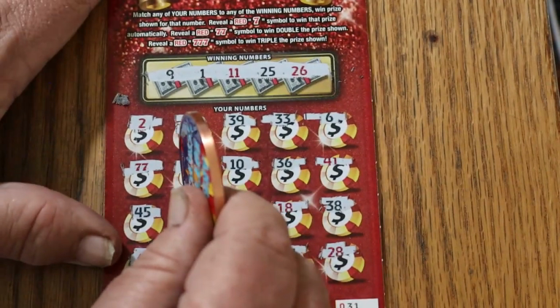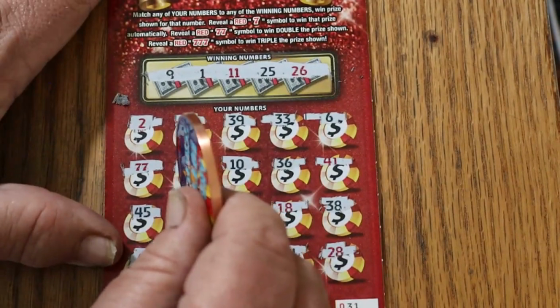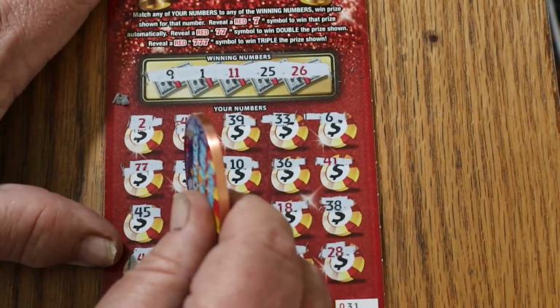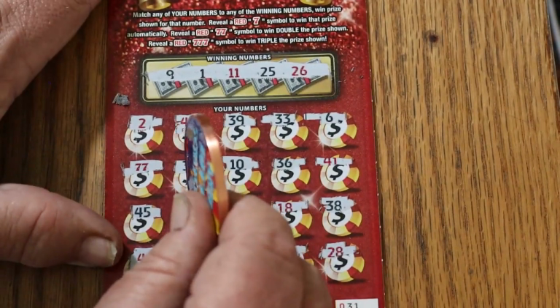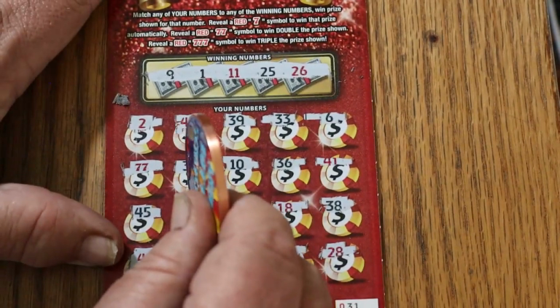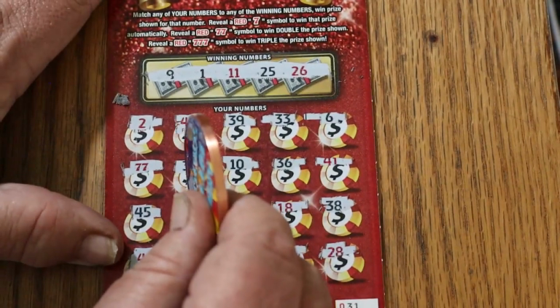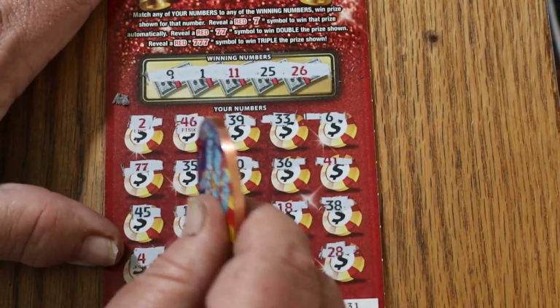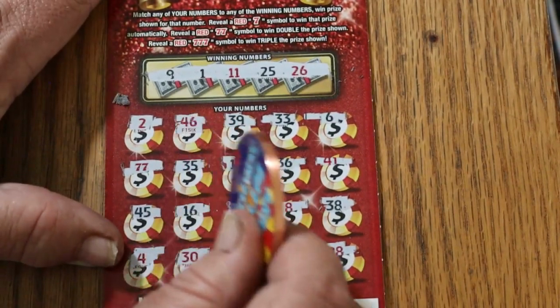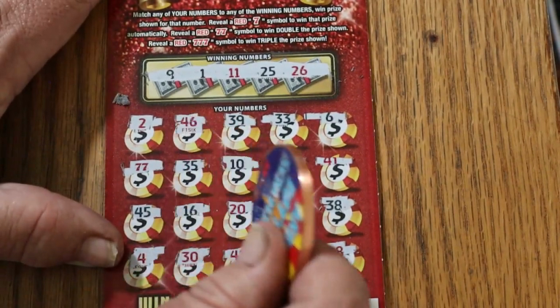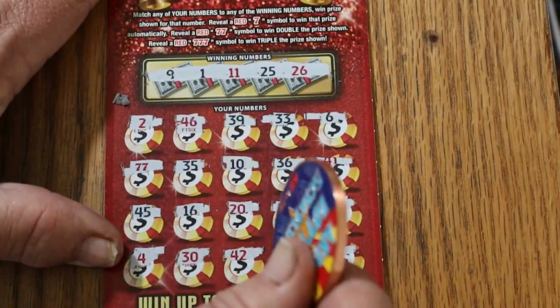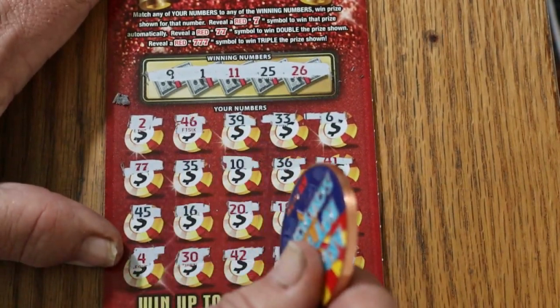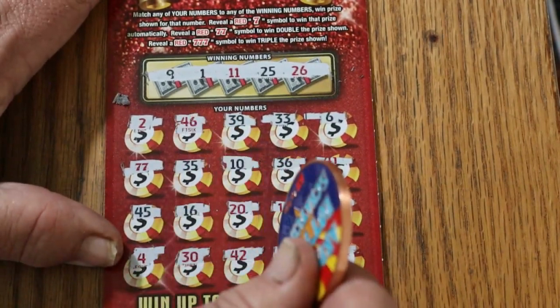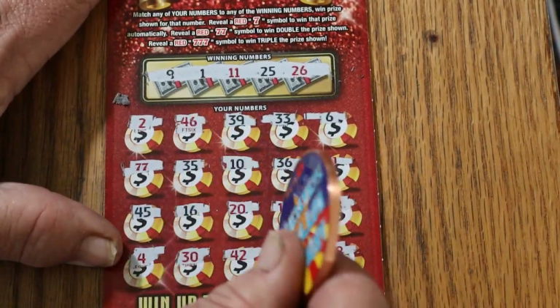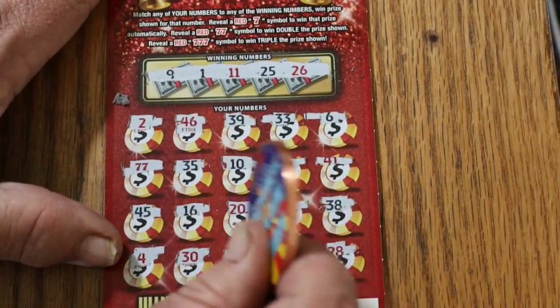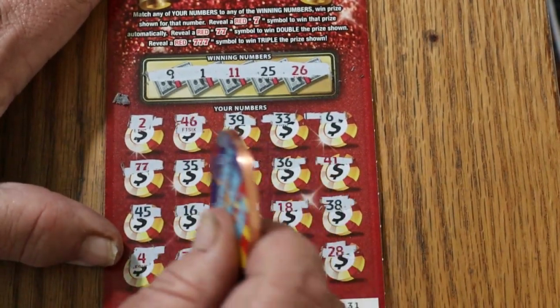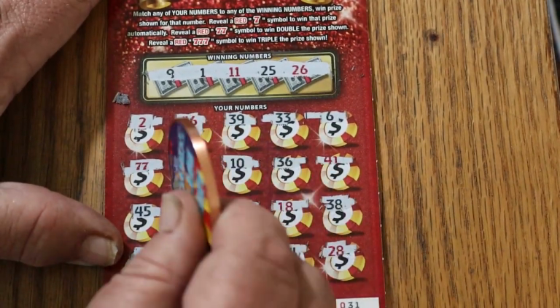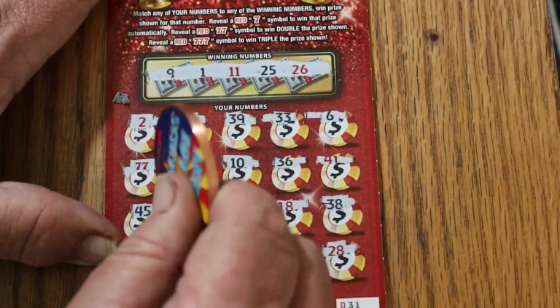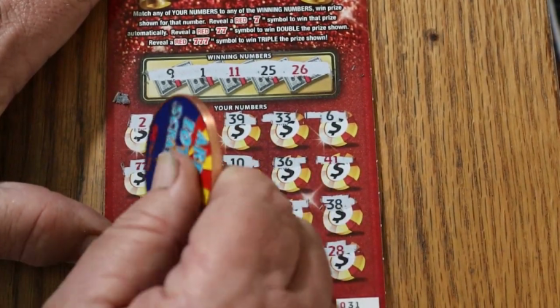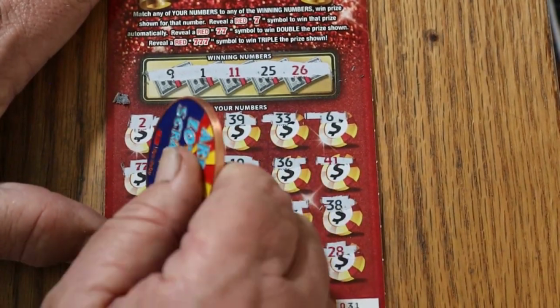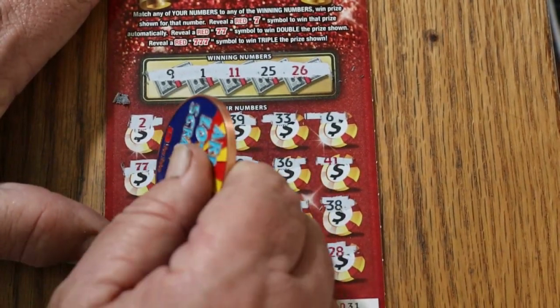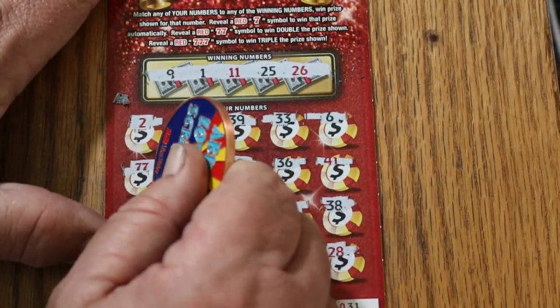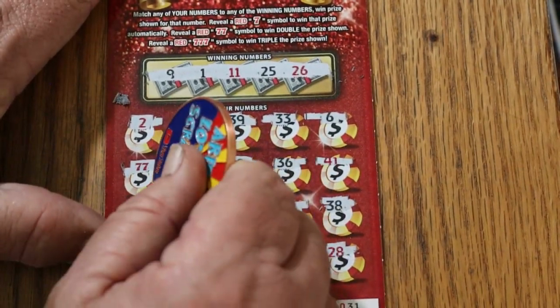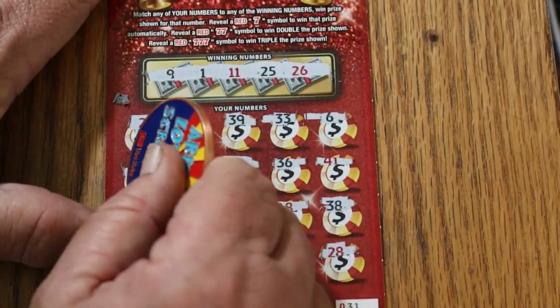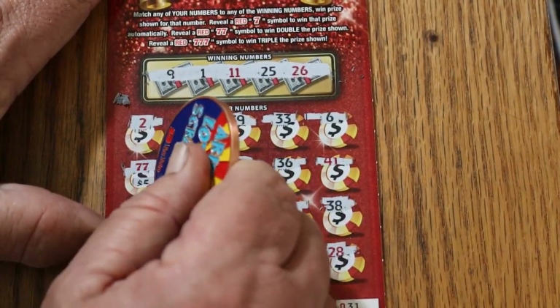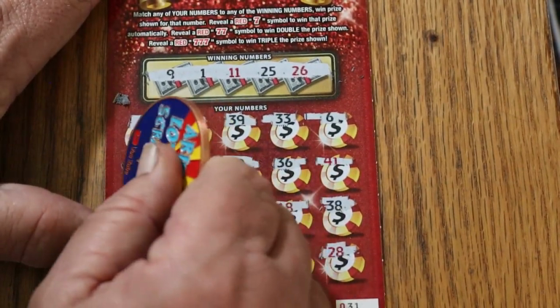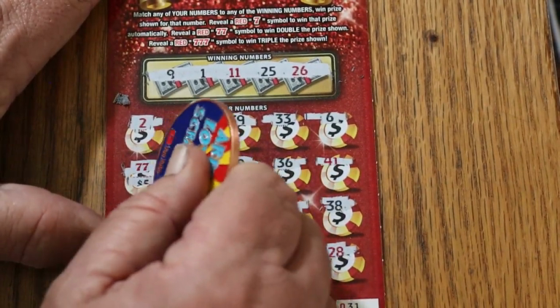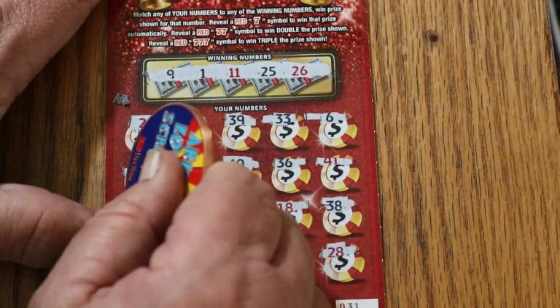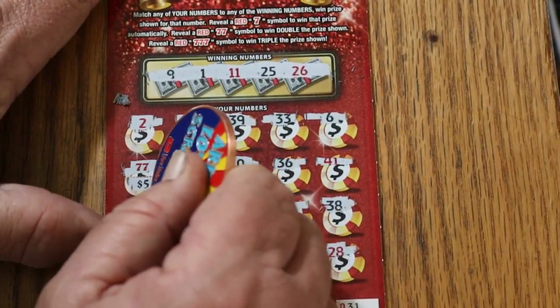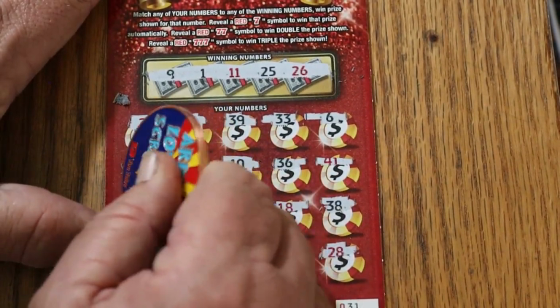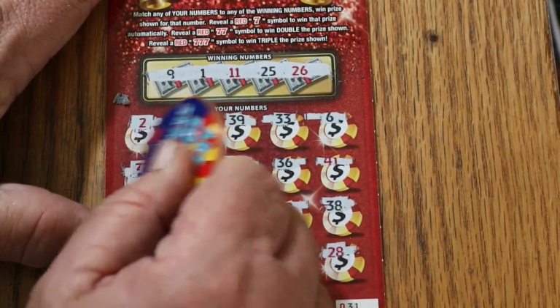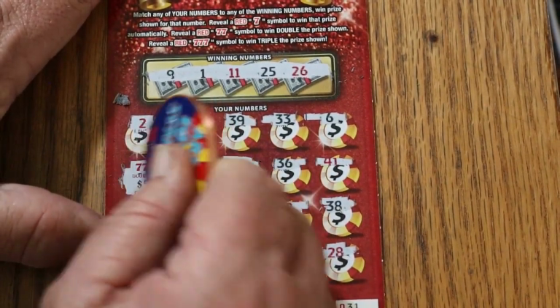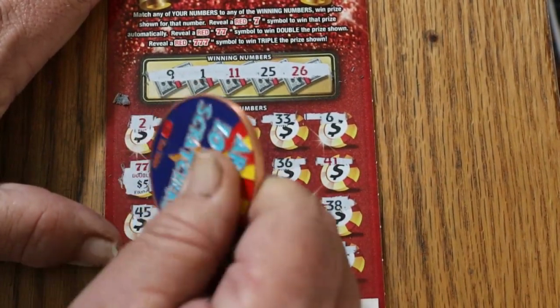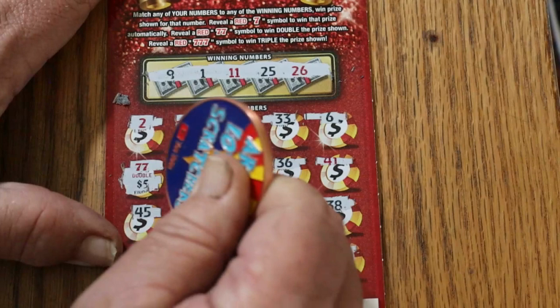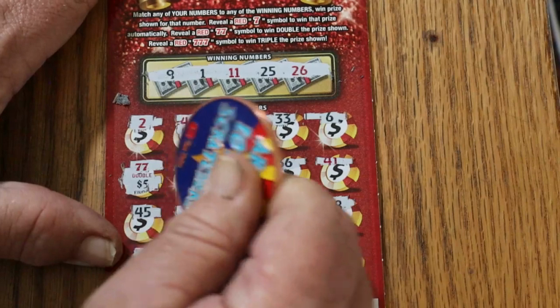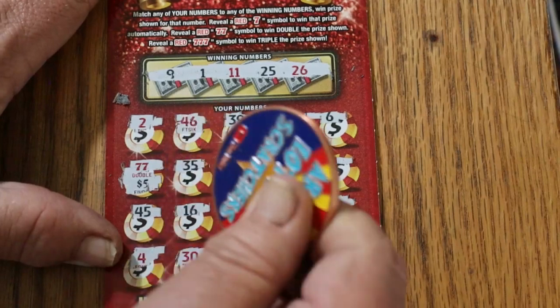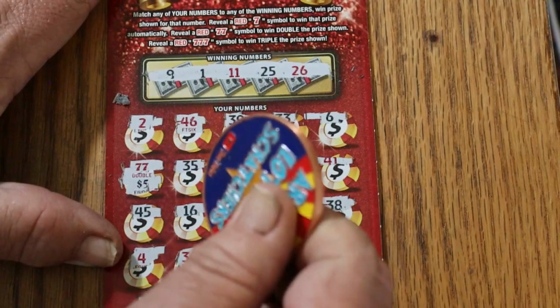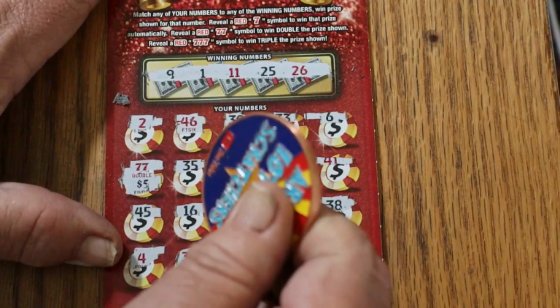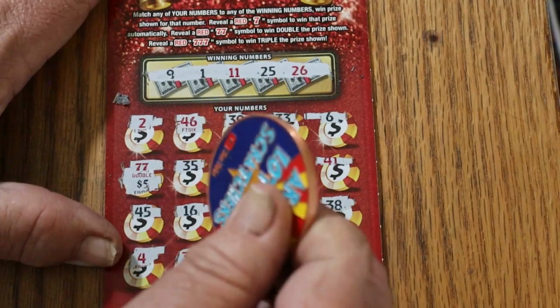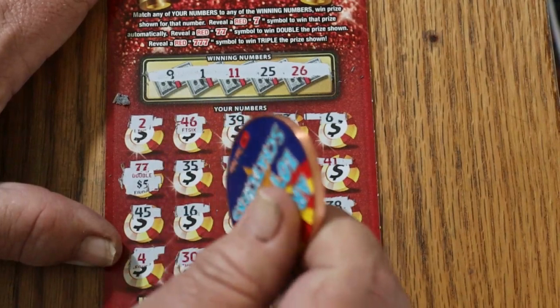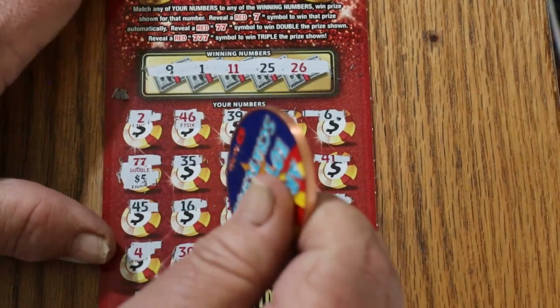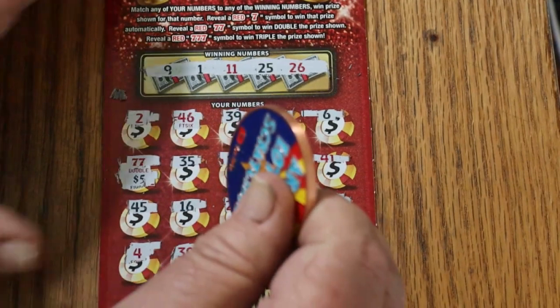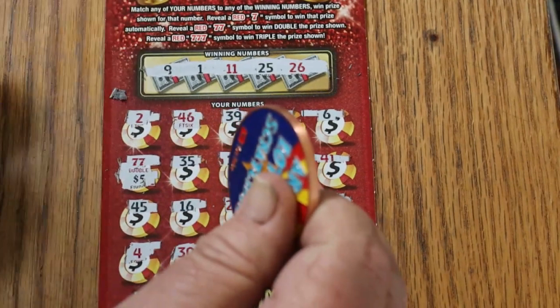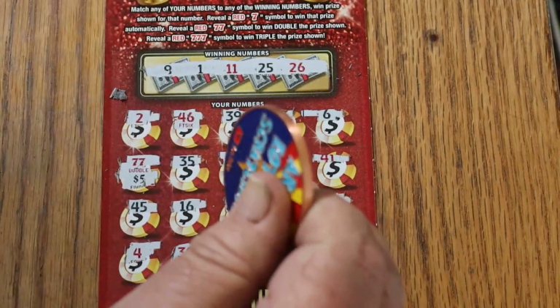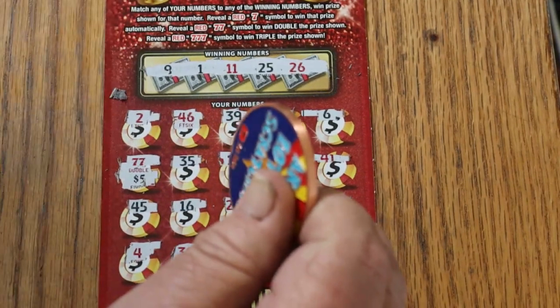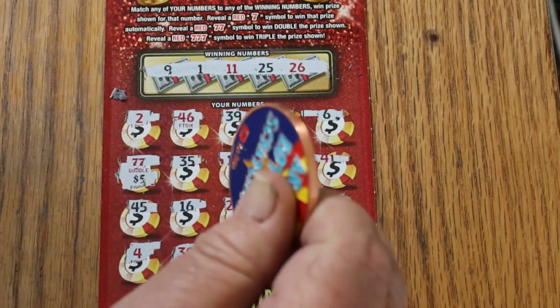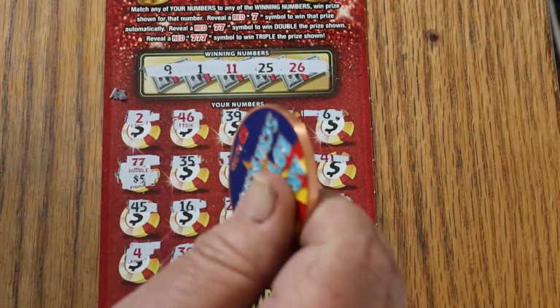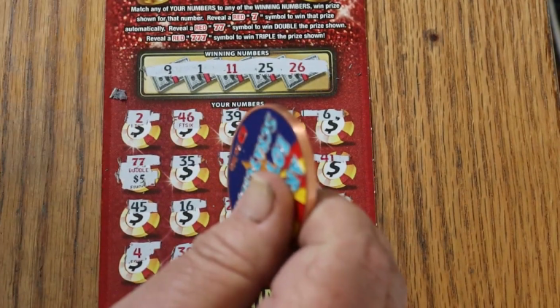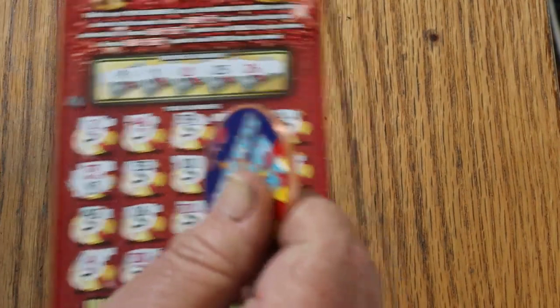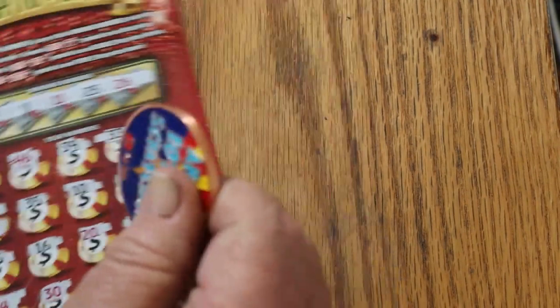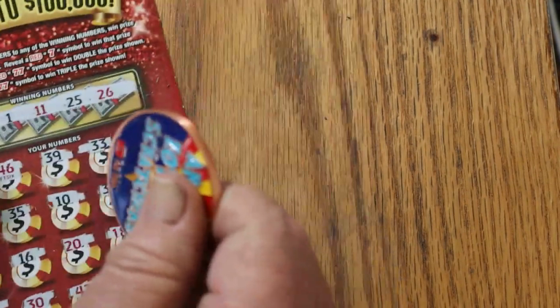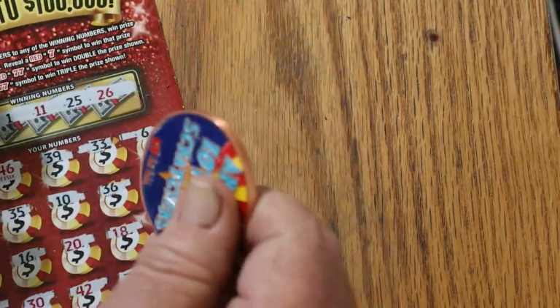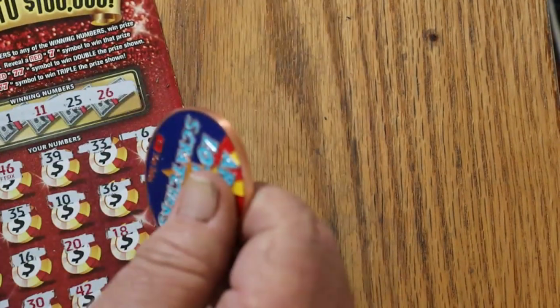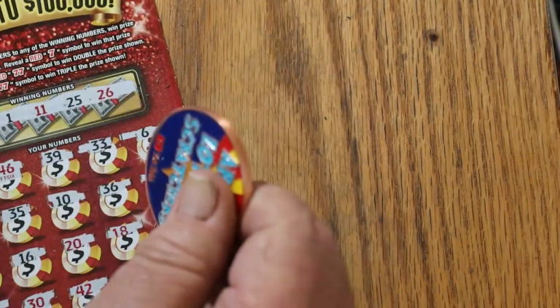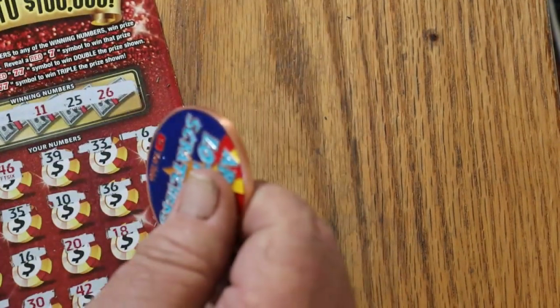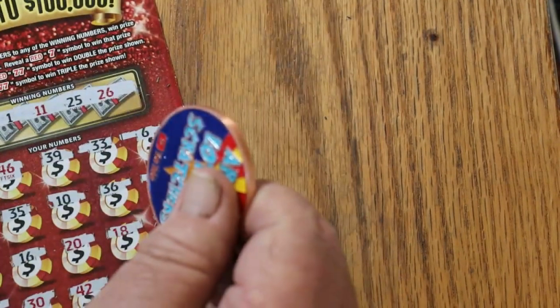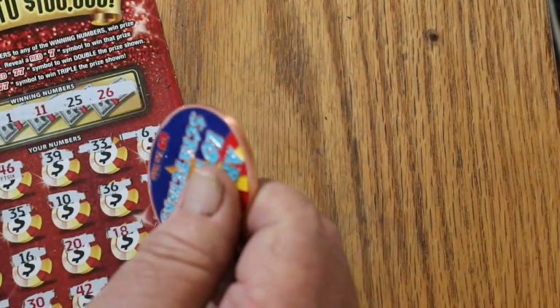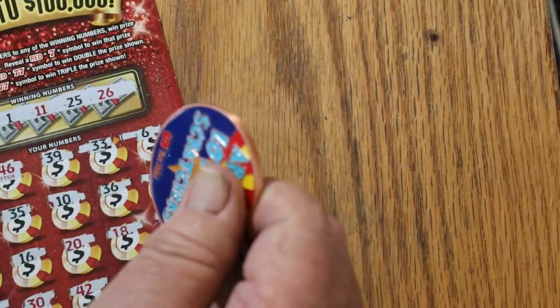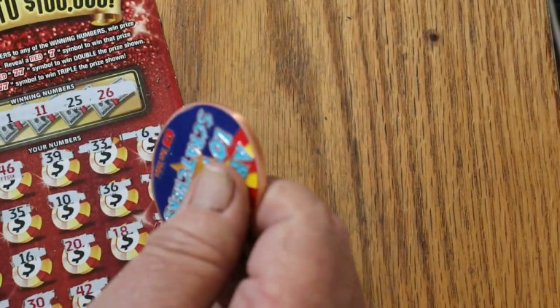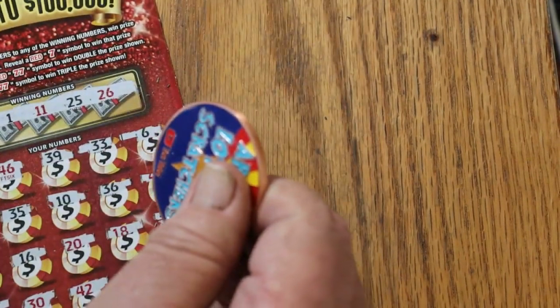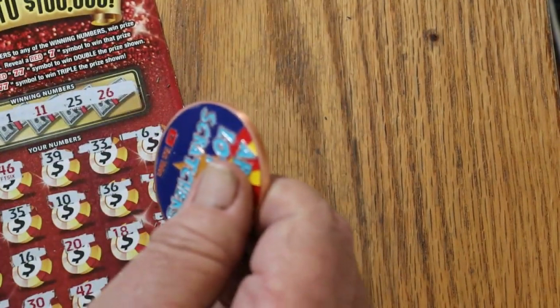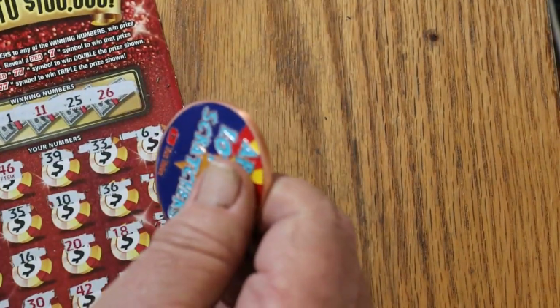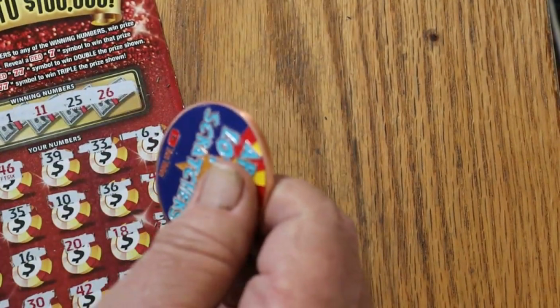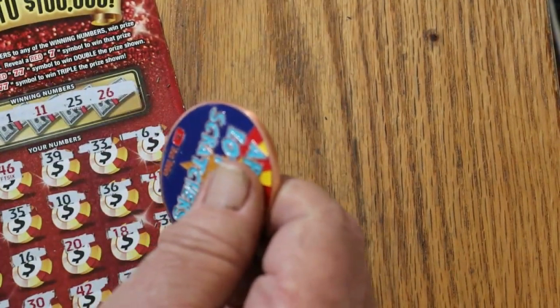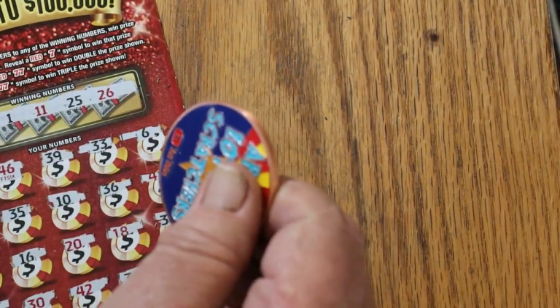What are our two sevens going to bring us? Ten bucks — we got our money back. All right.